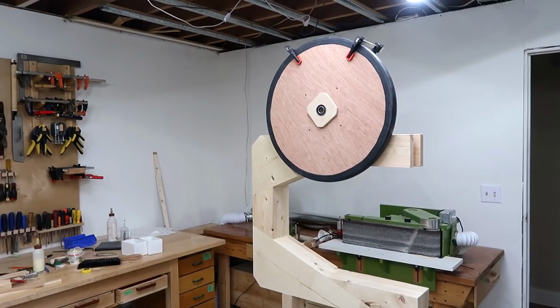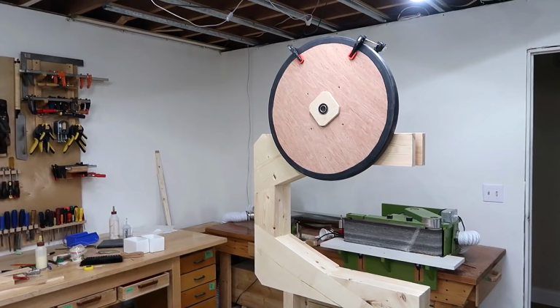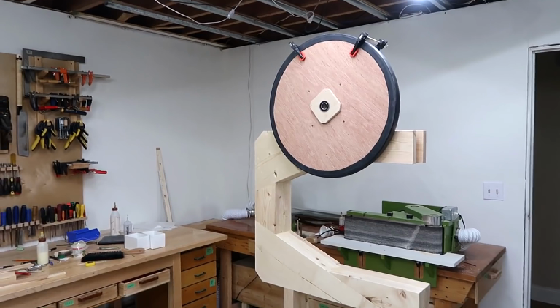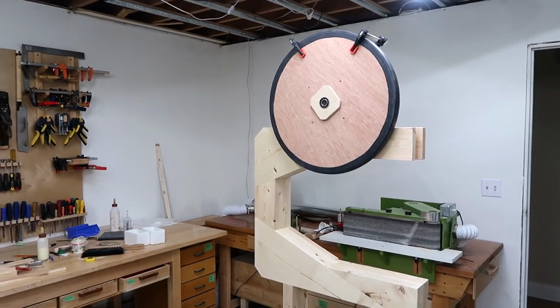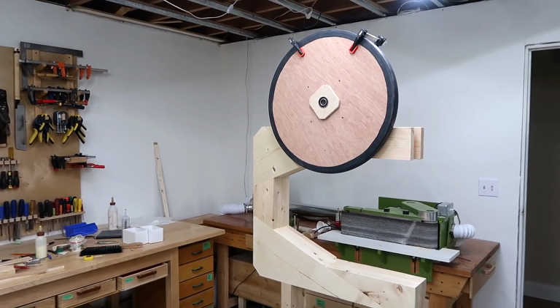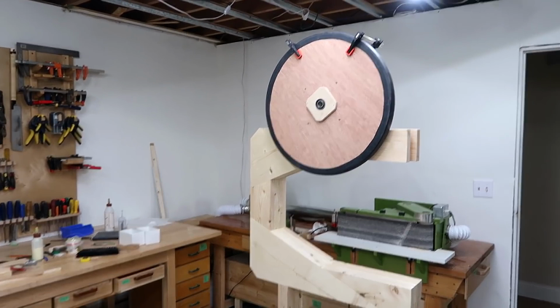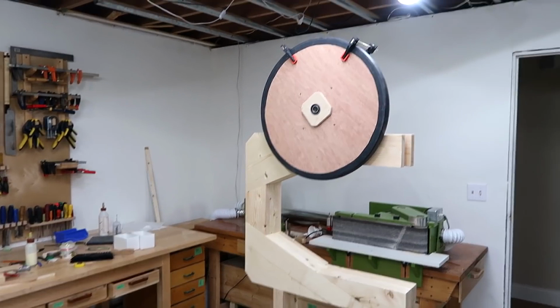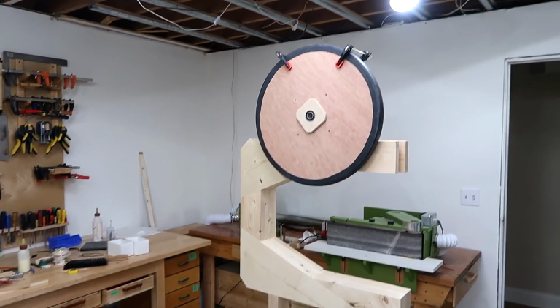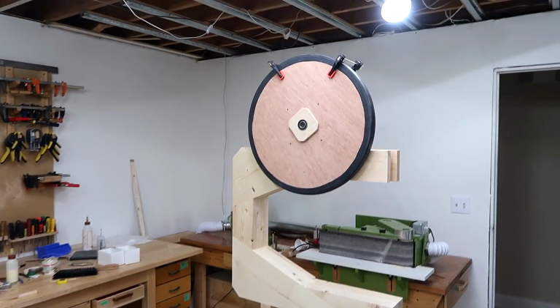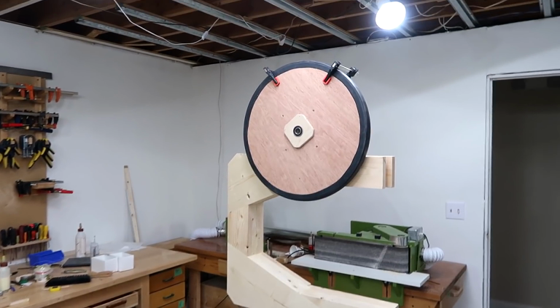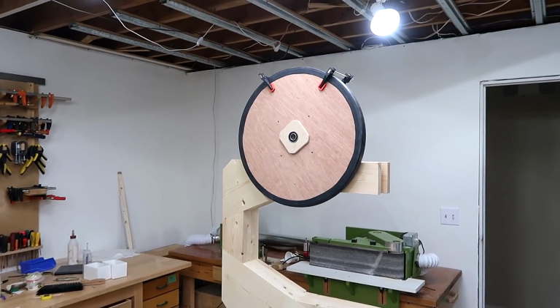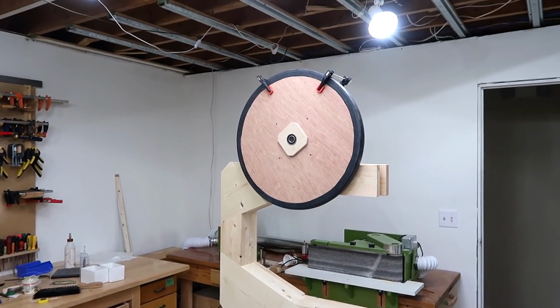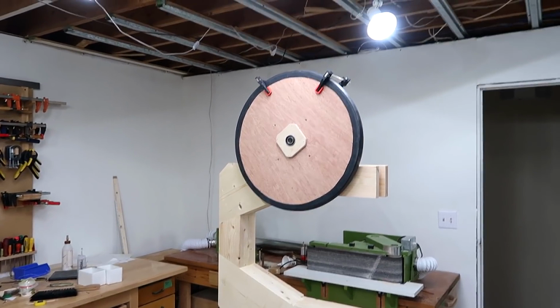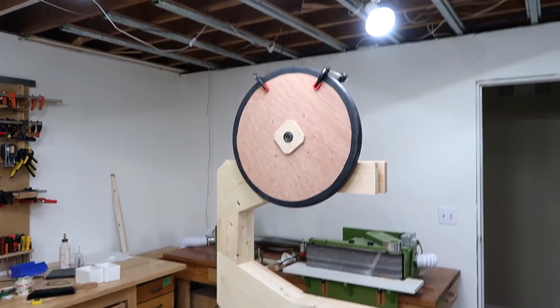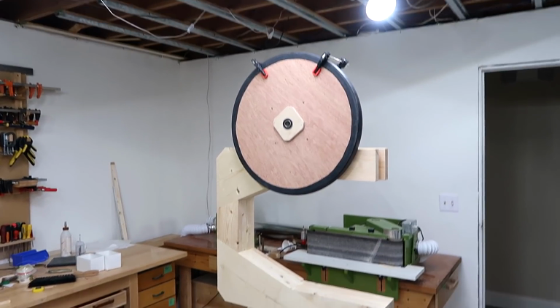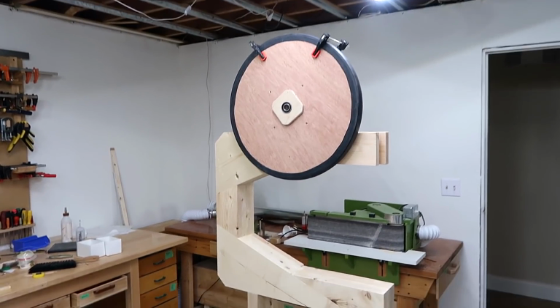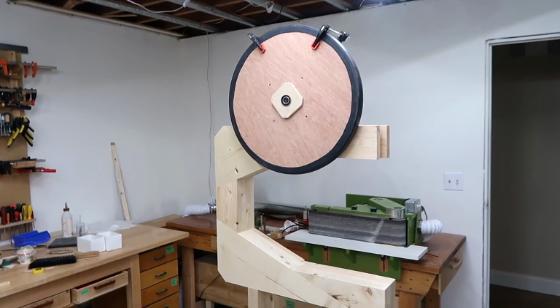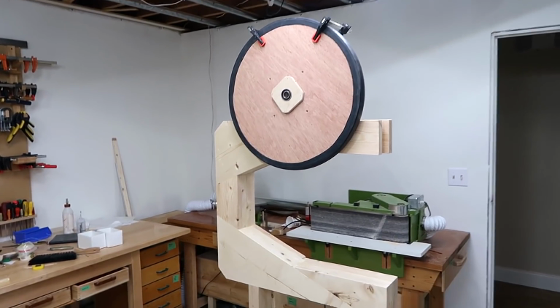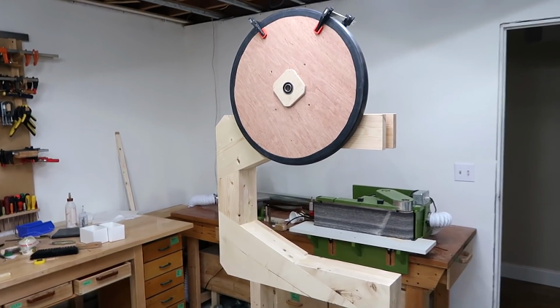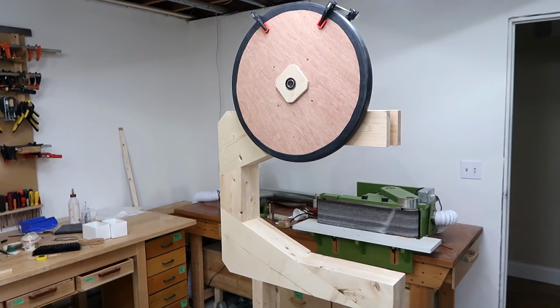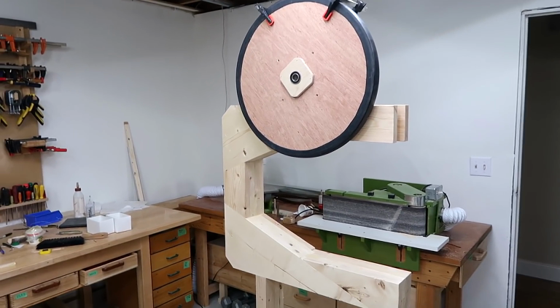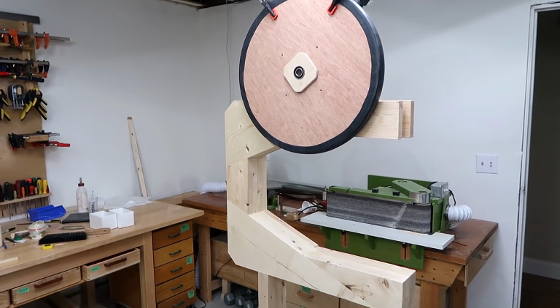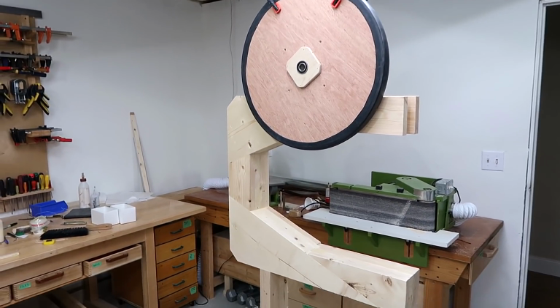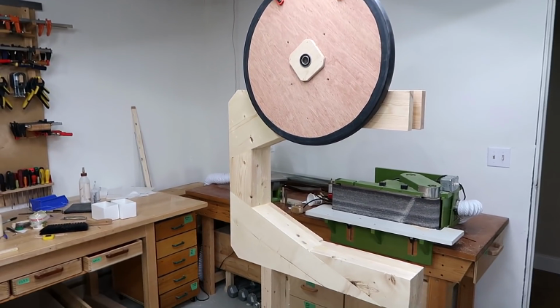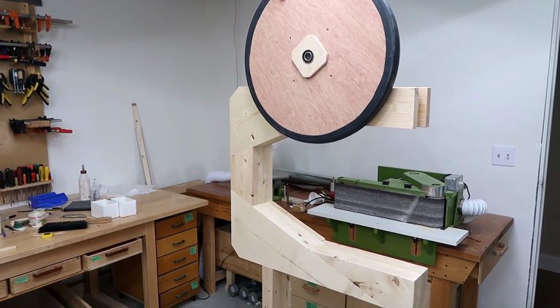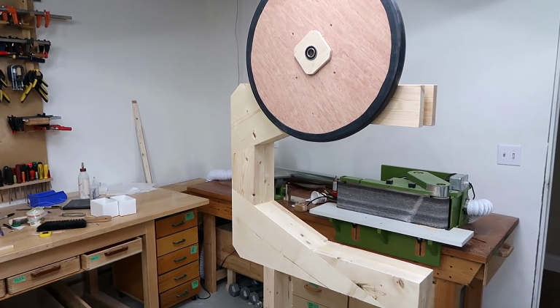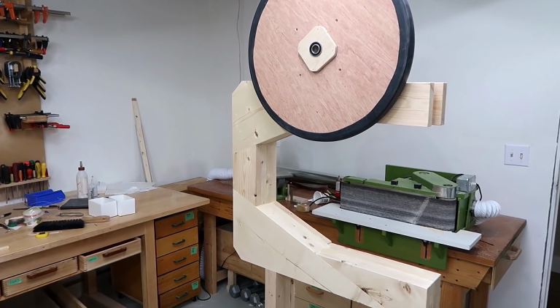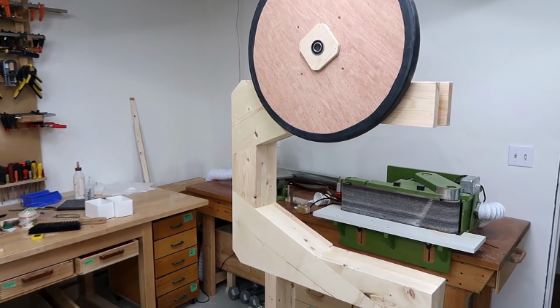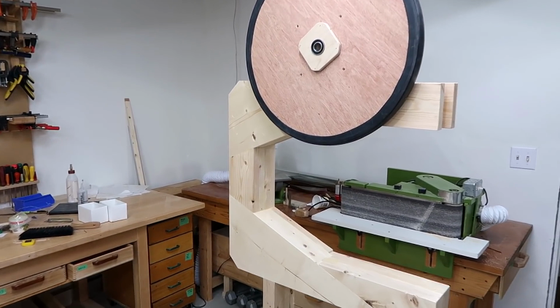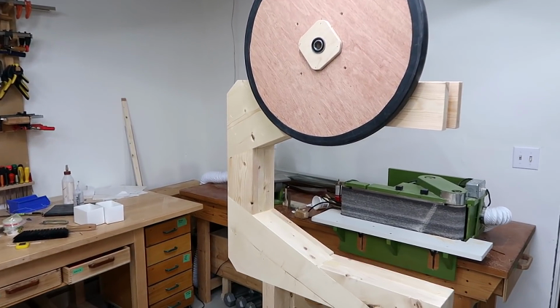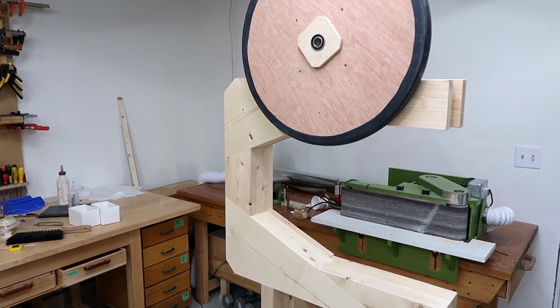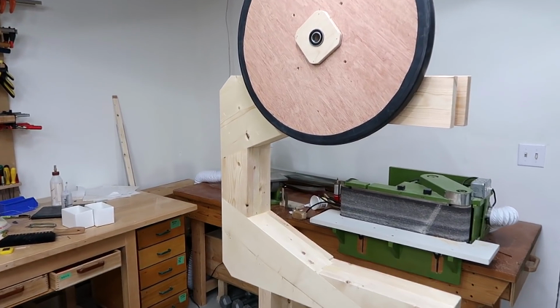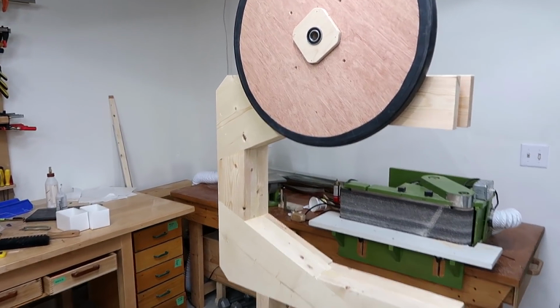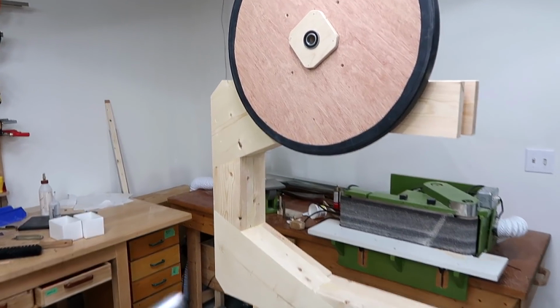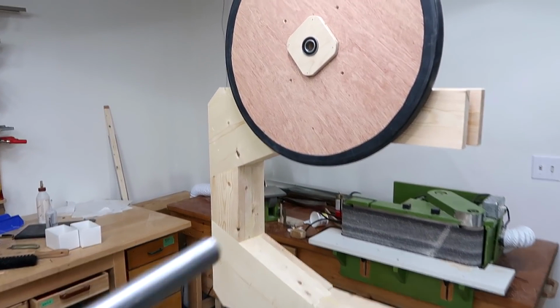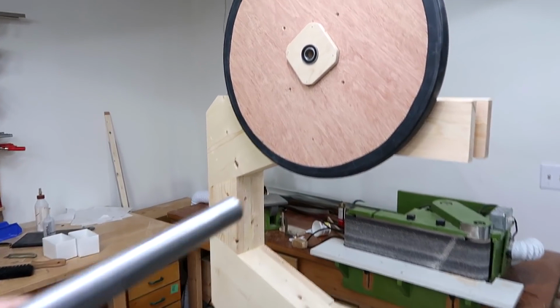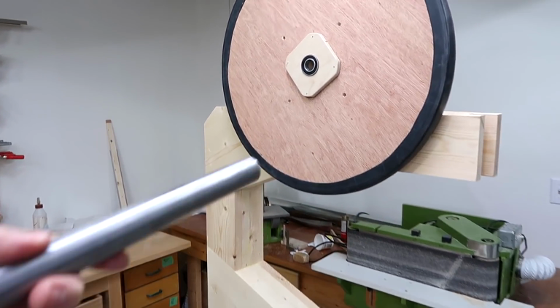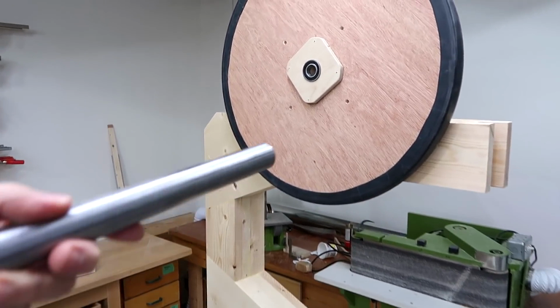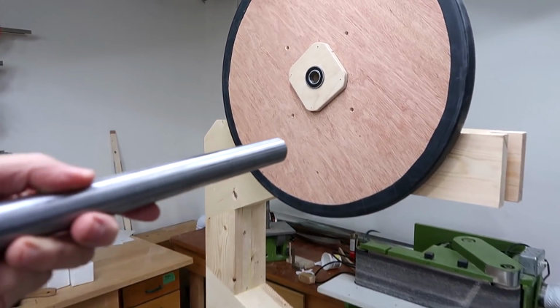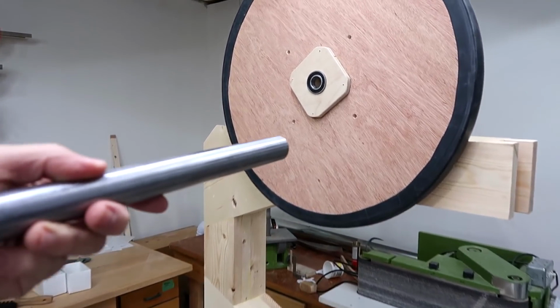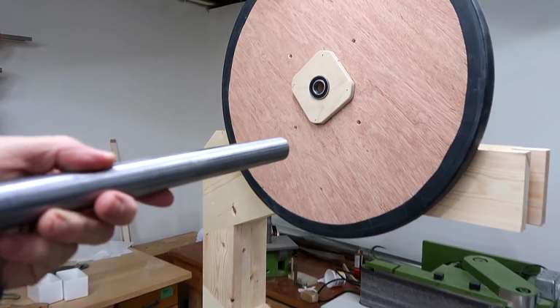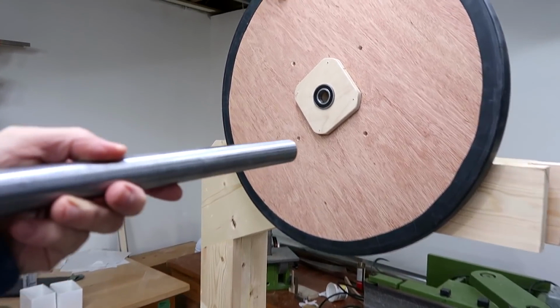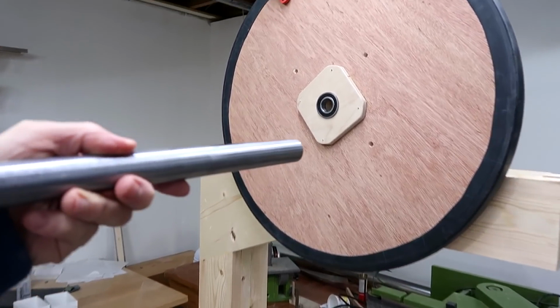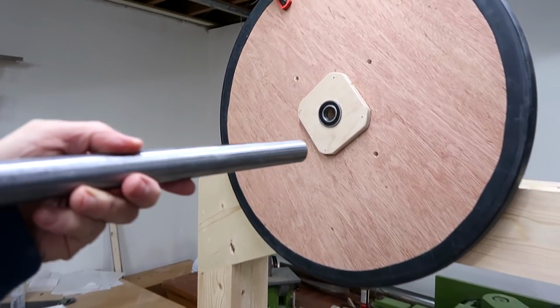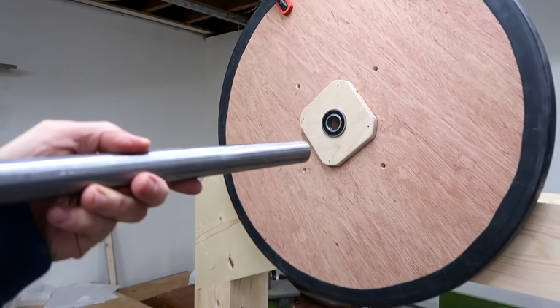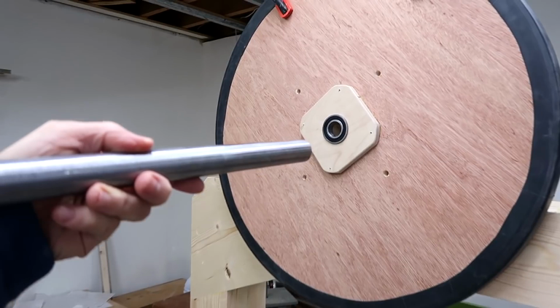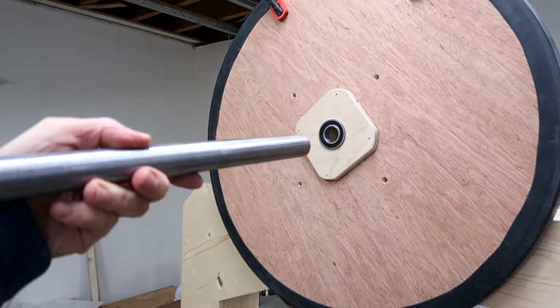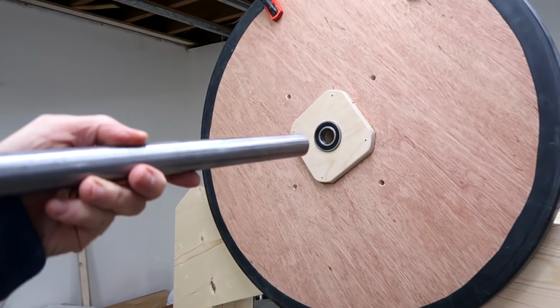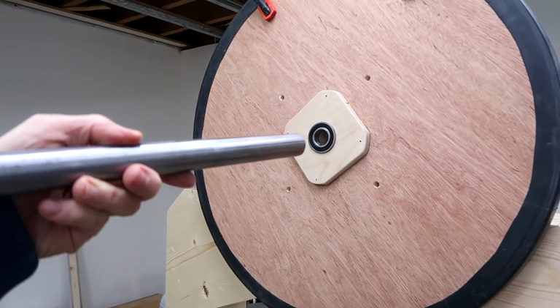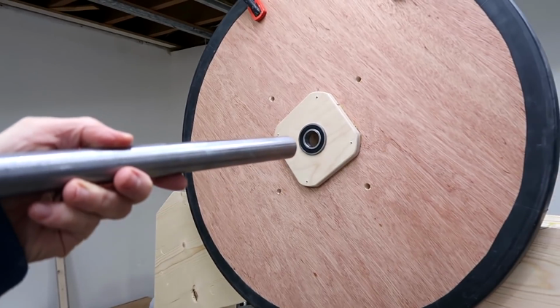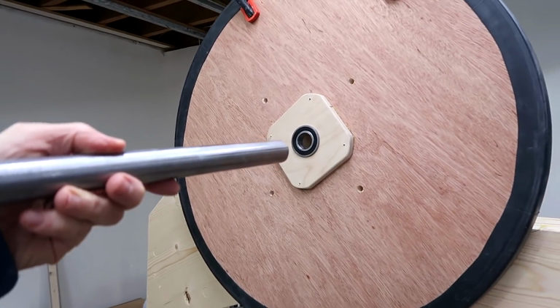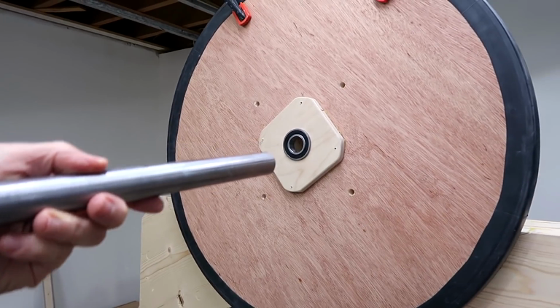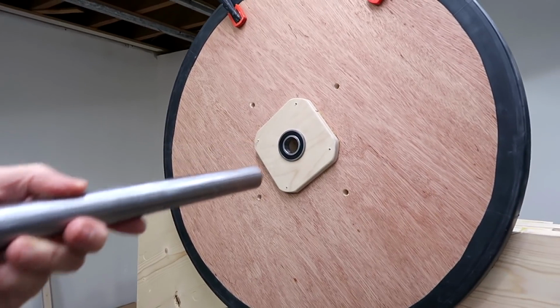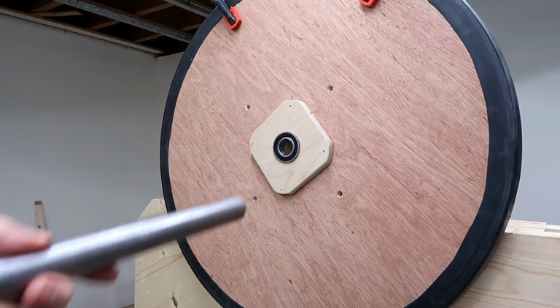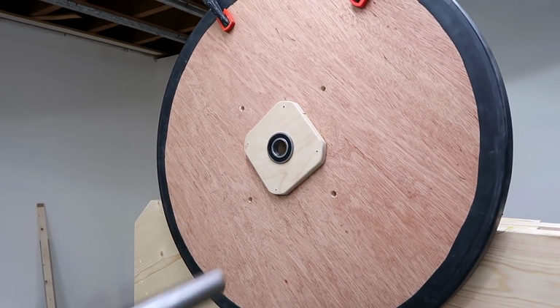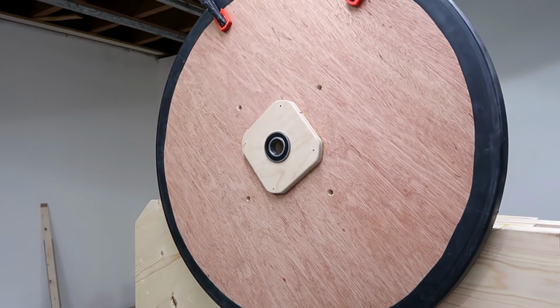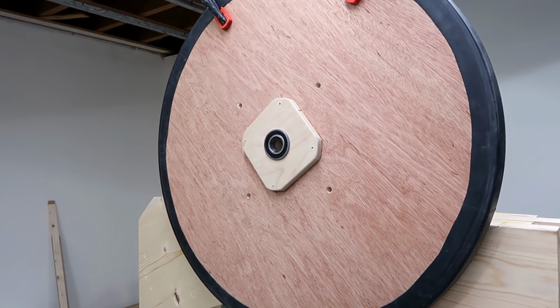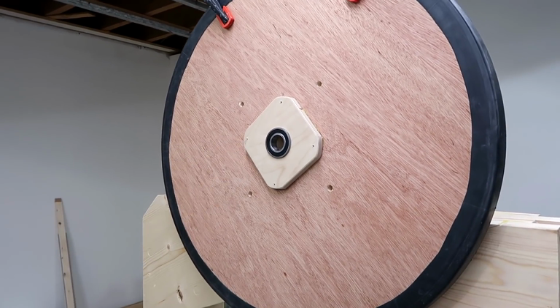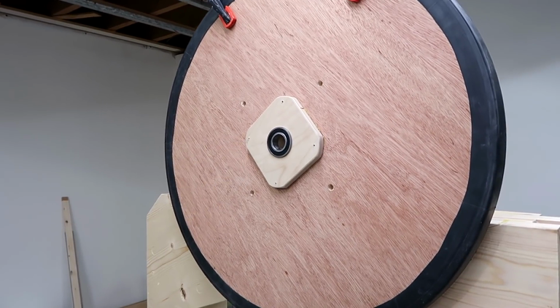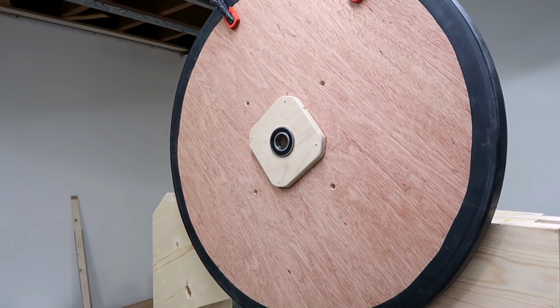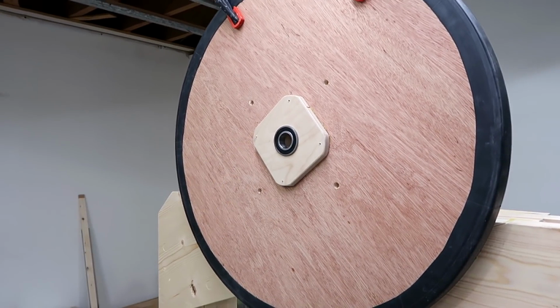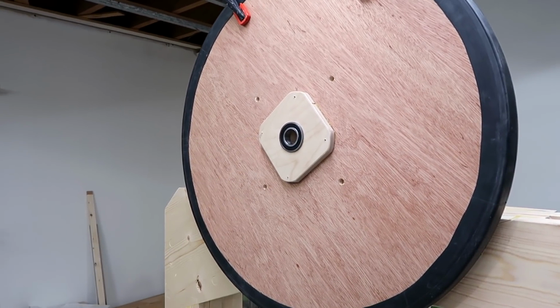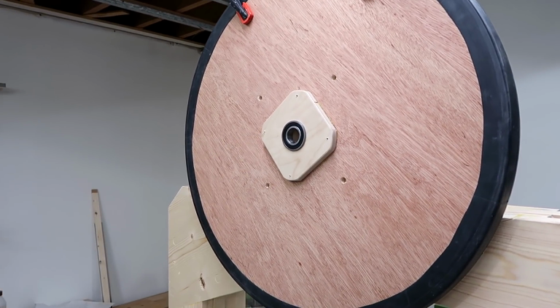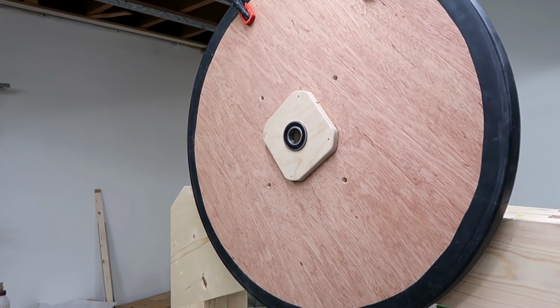So far, I've made the wheels and the frame for this bandsaw. Now I need to mount the axles on it so that the wheels can actually turn.